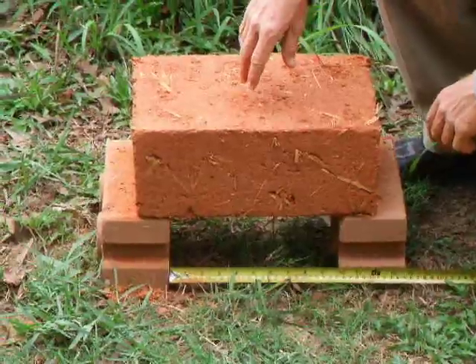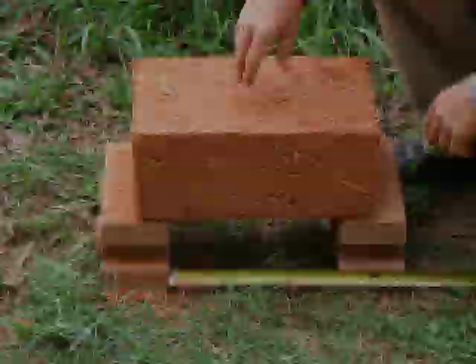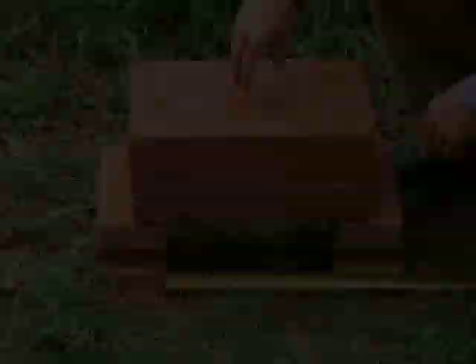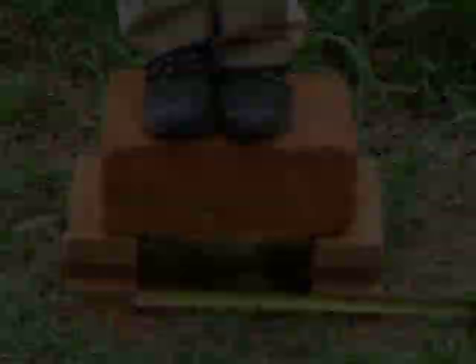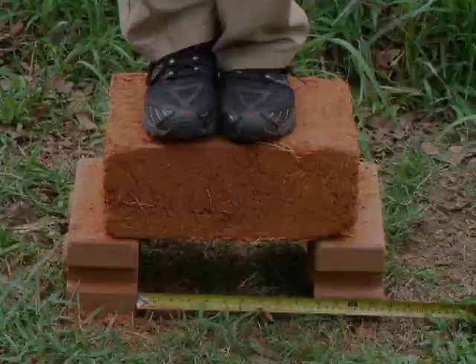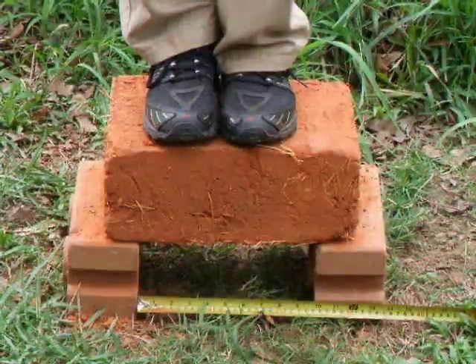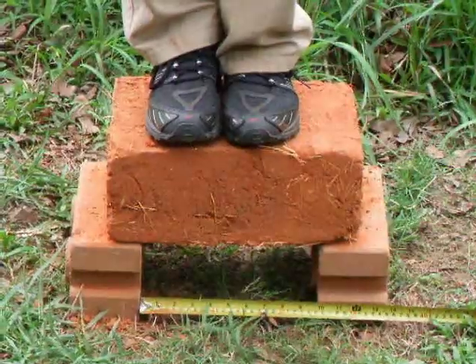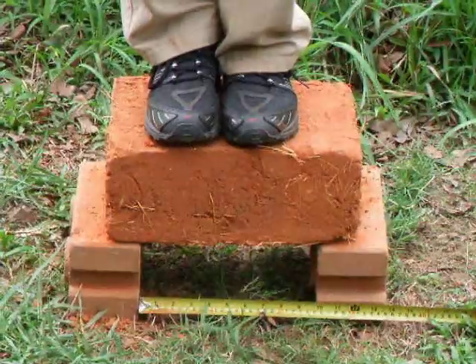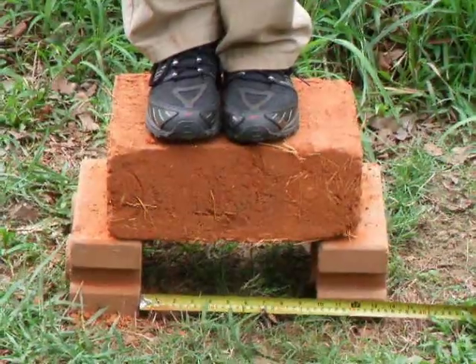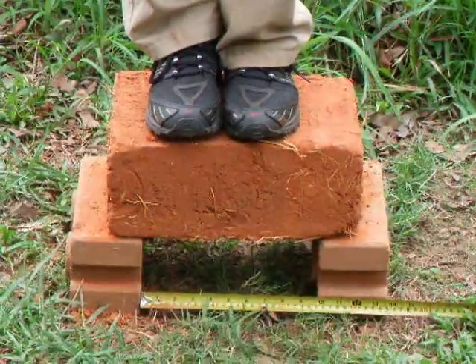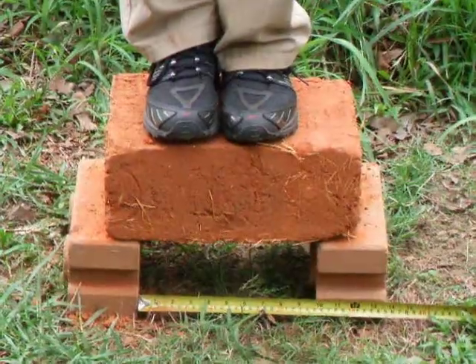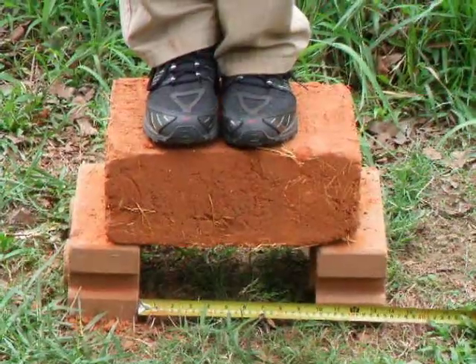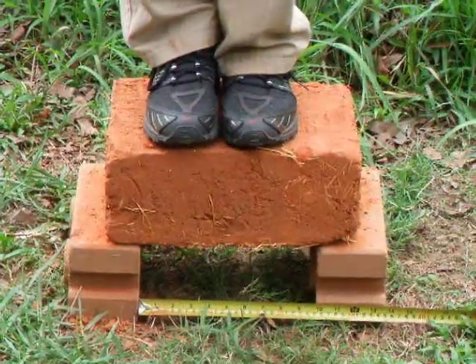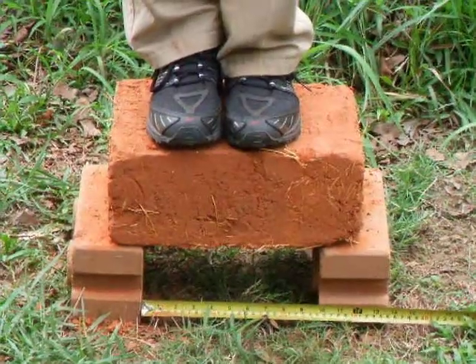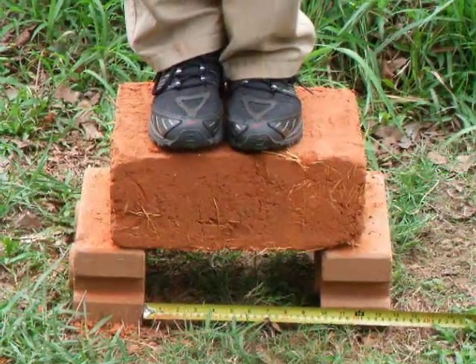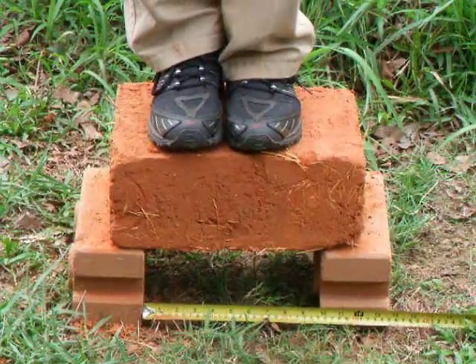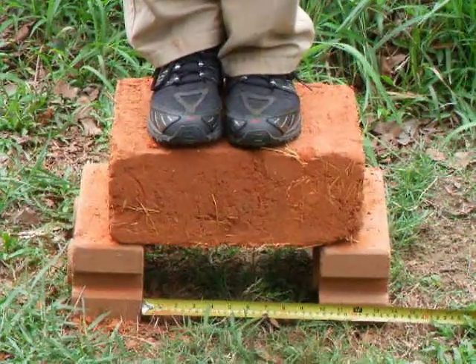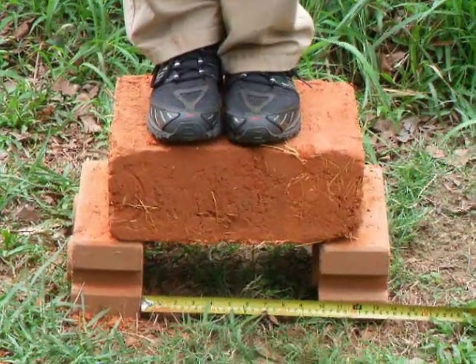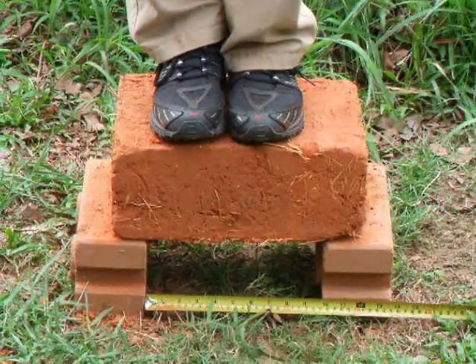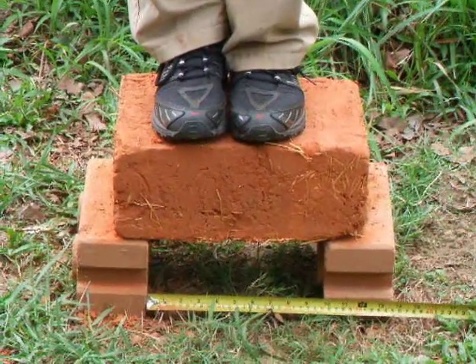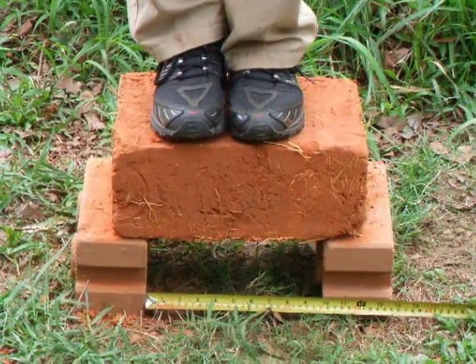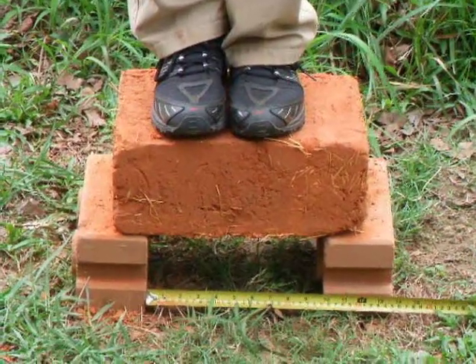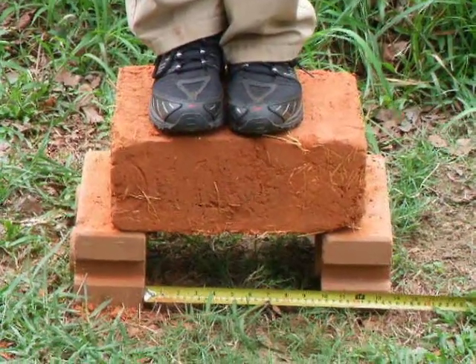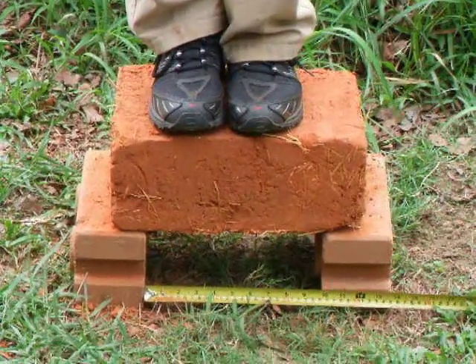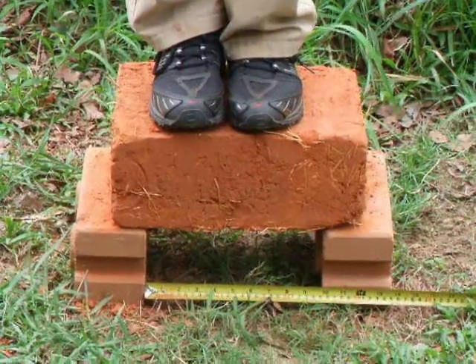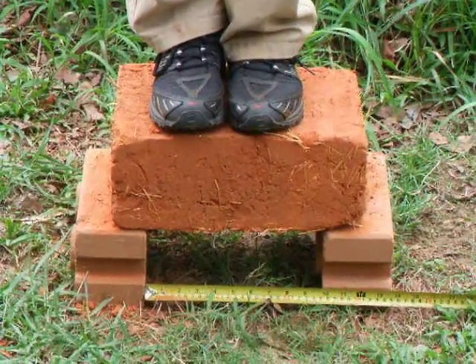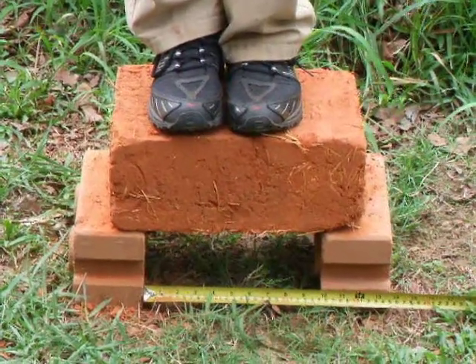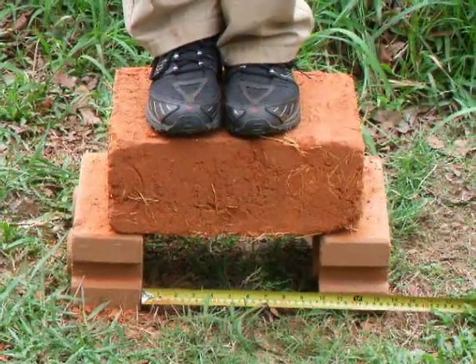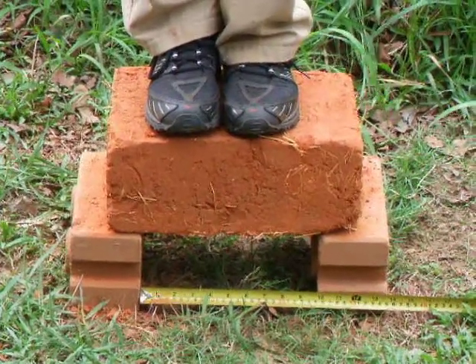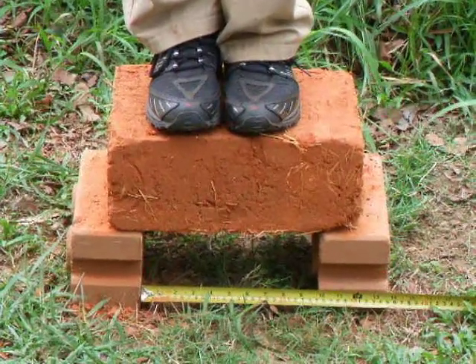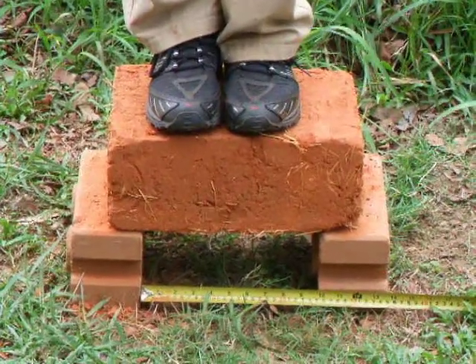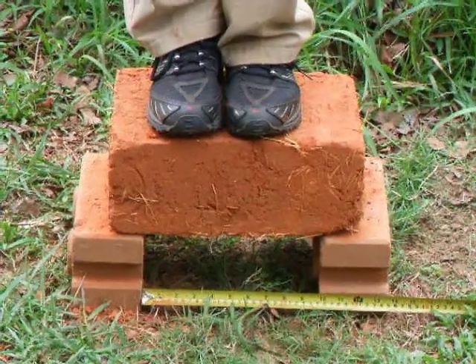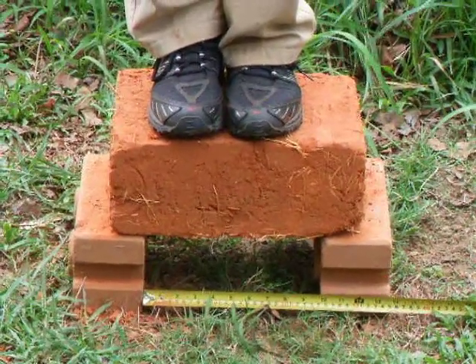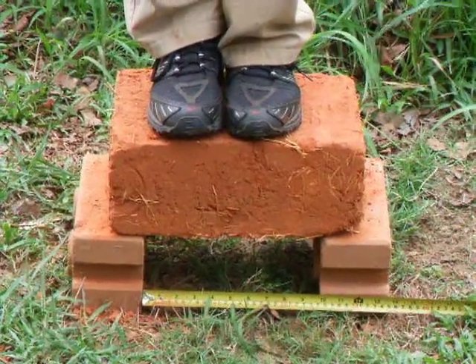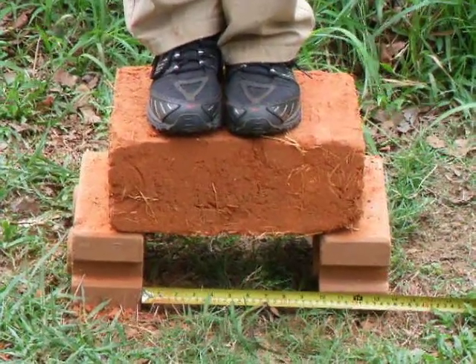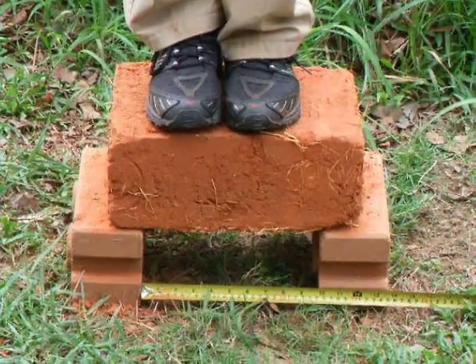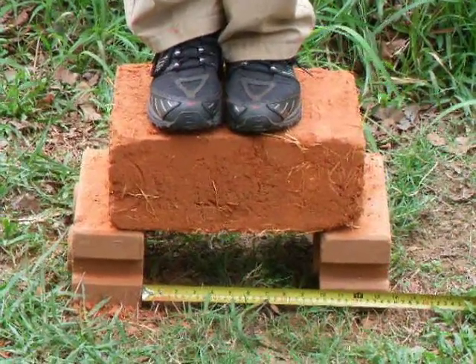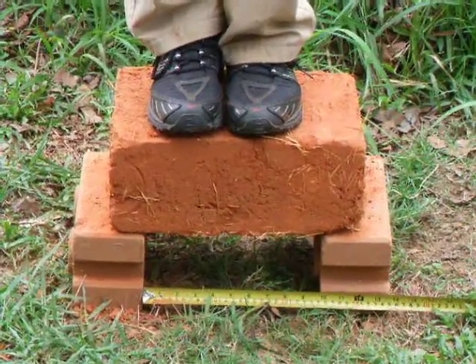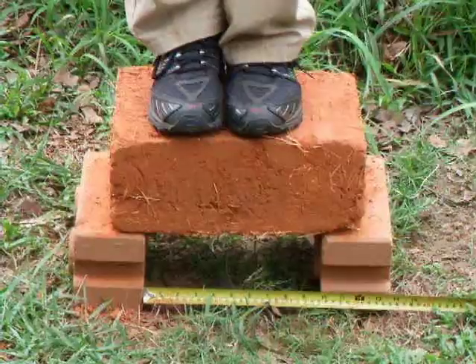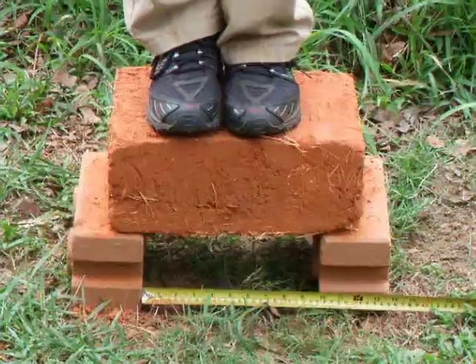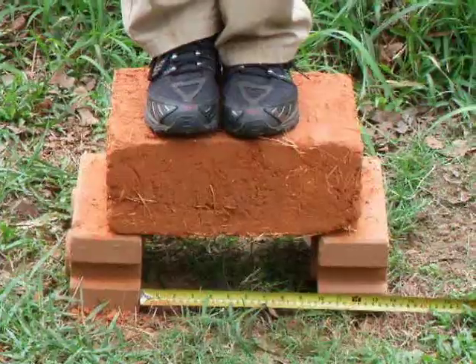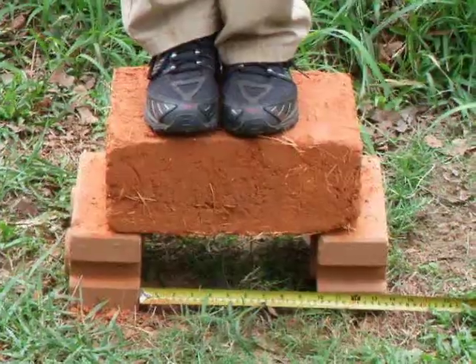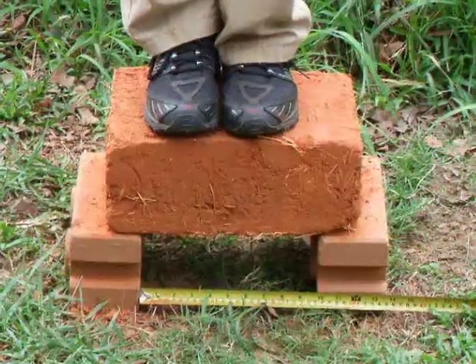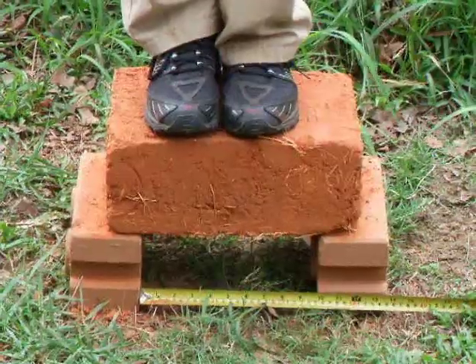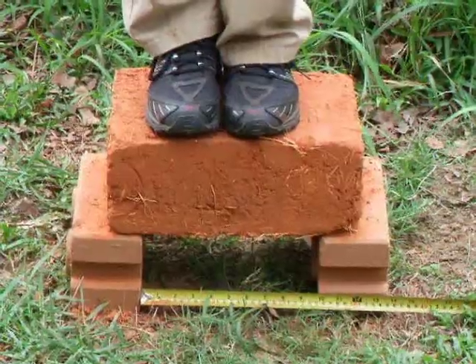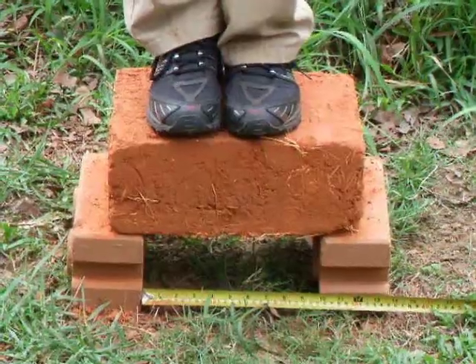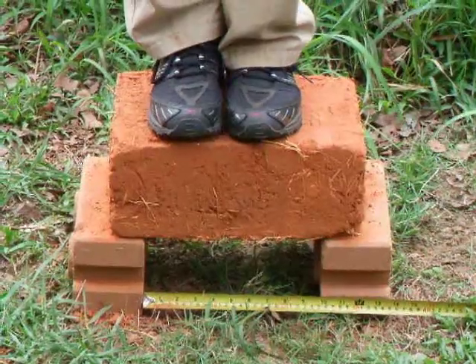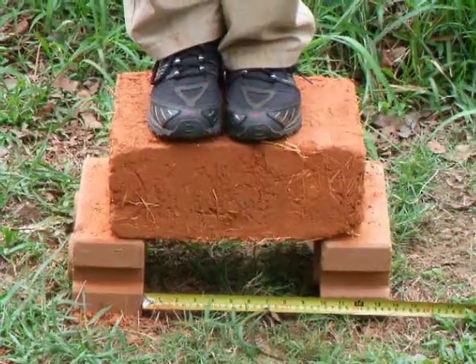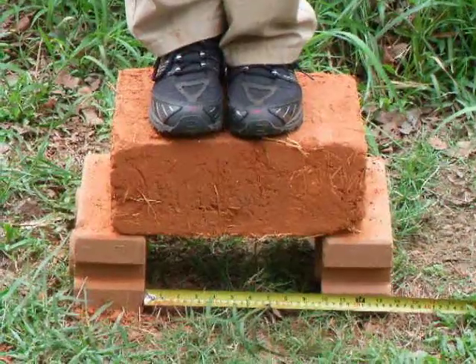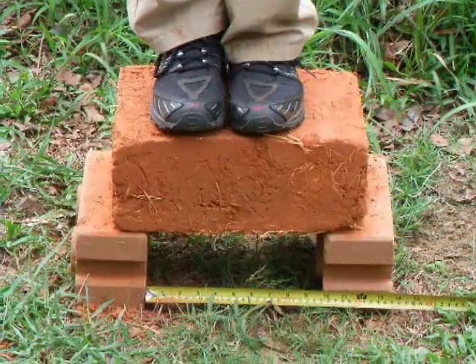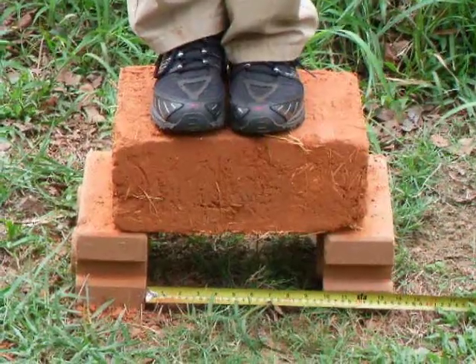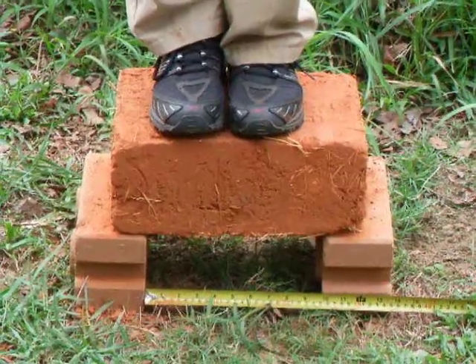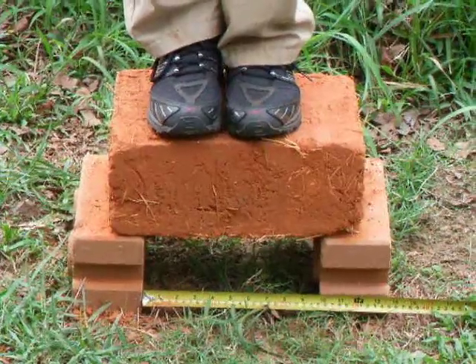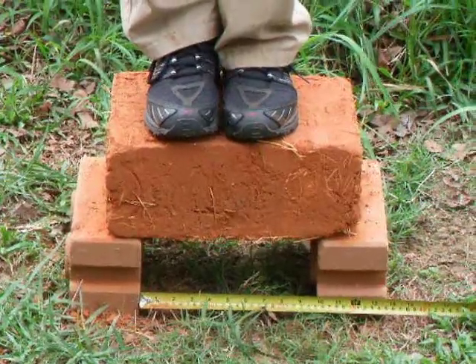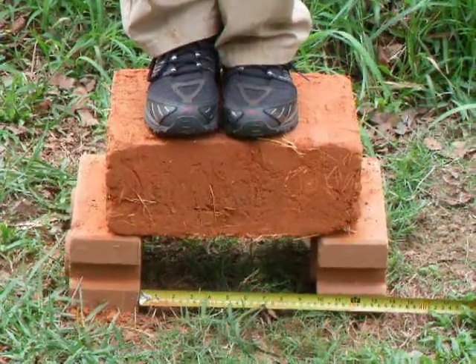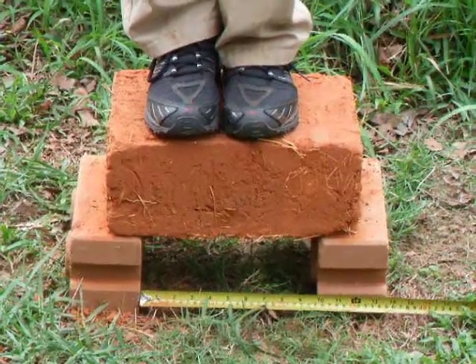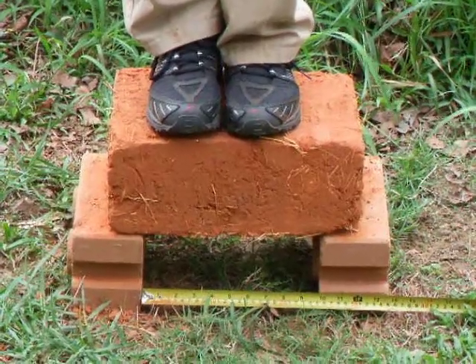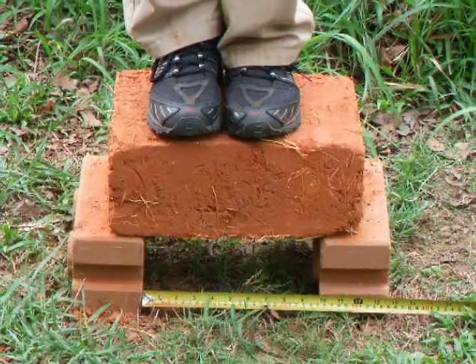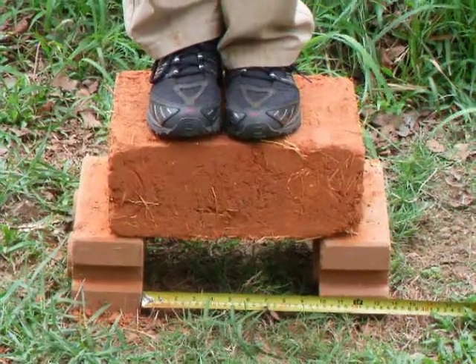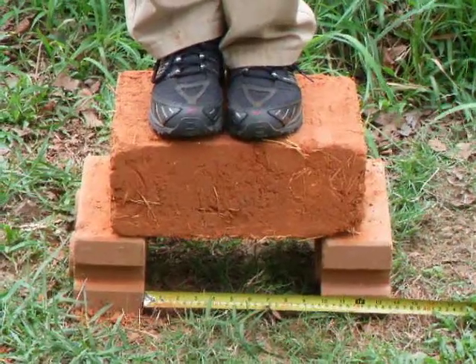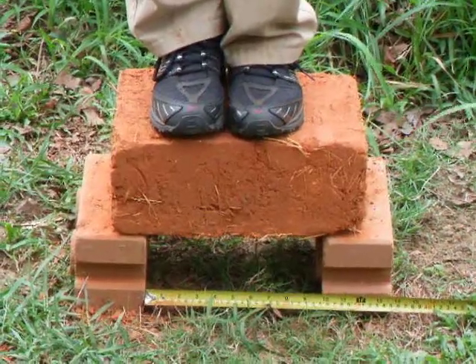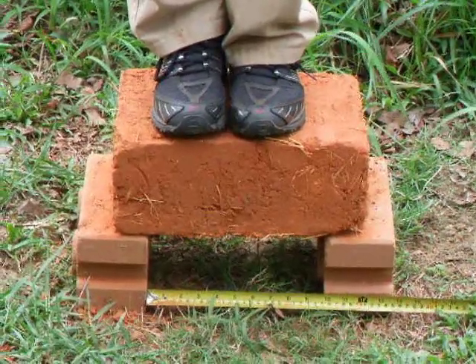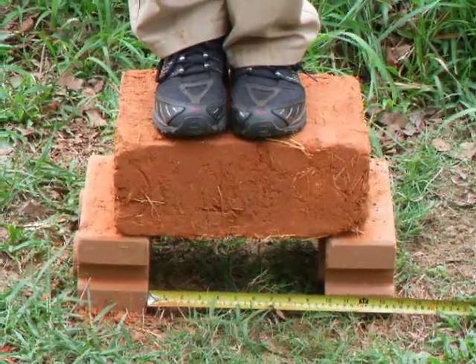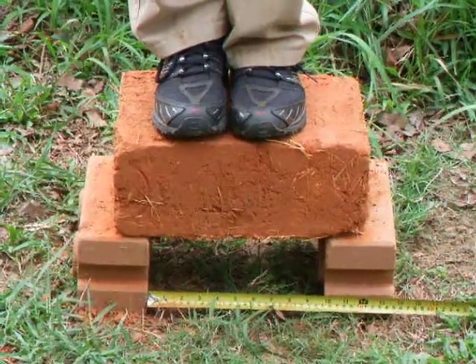This is the adobe block. It's passed the shear test, even though there were some cracks formed in it when I was making it.